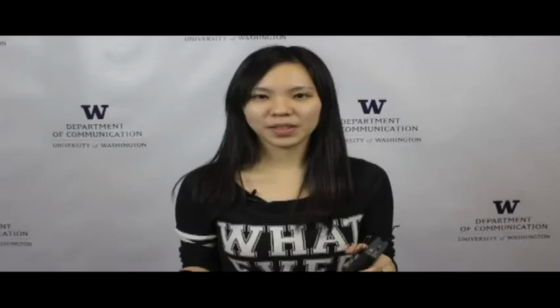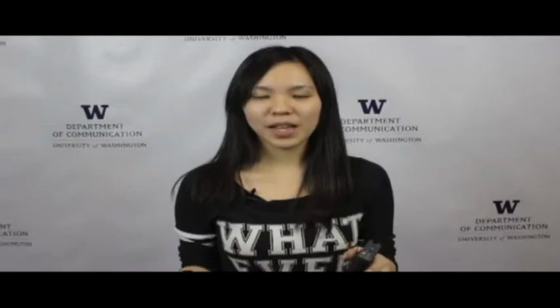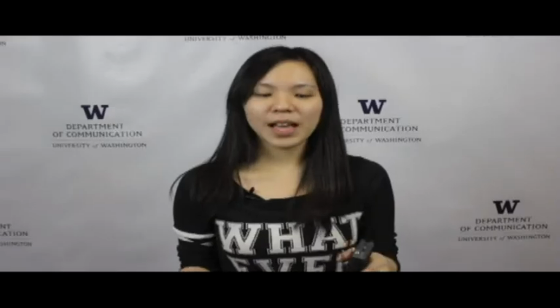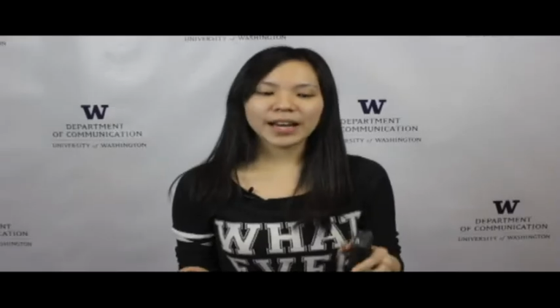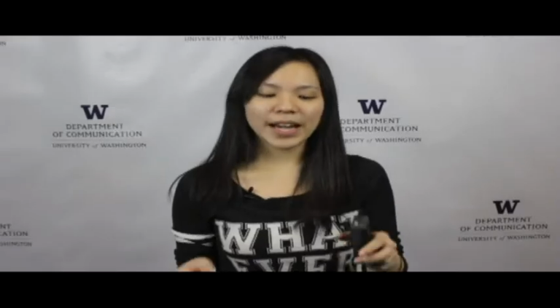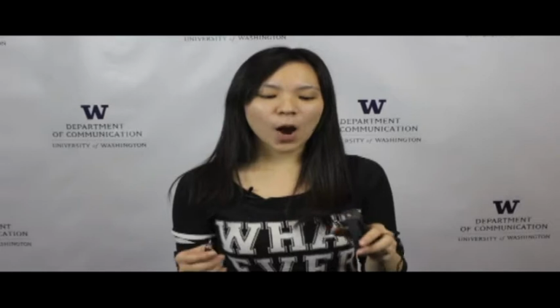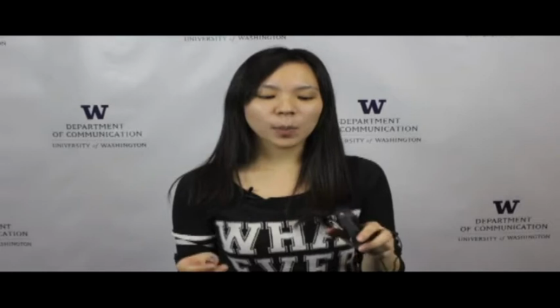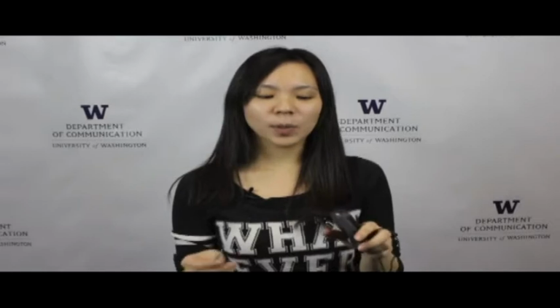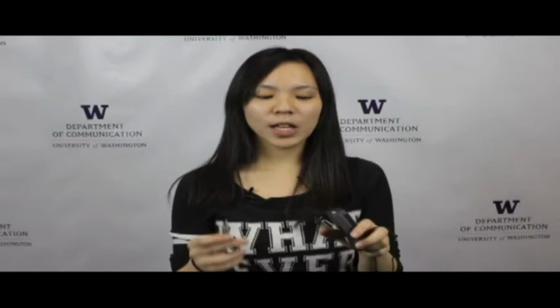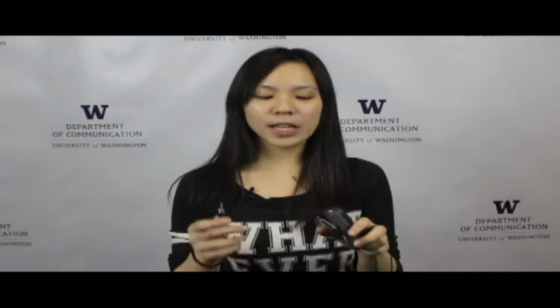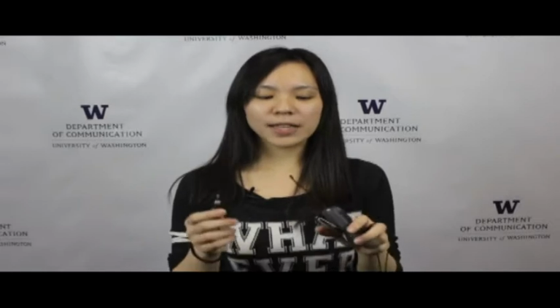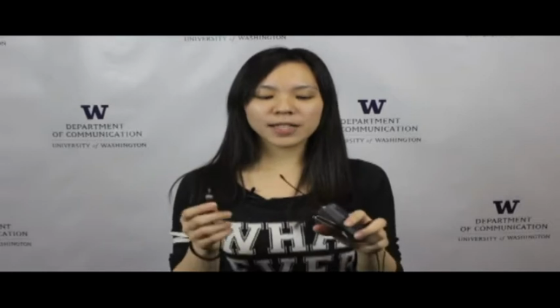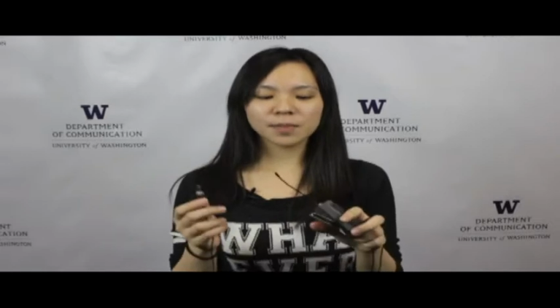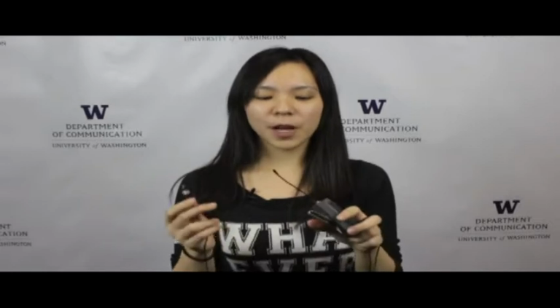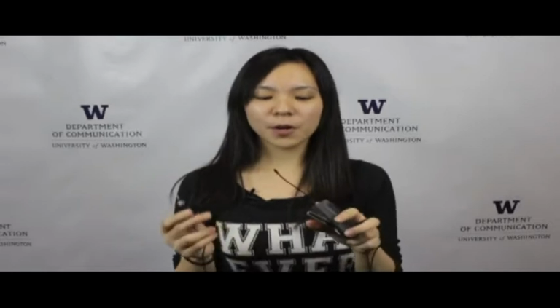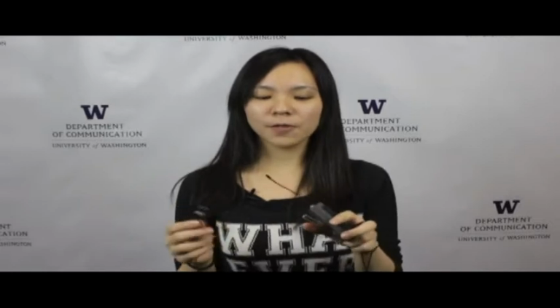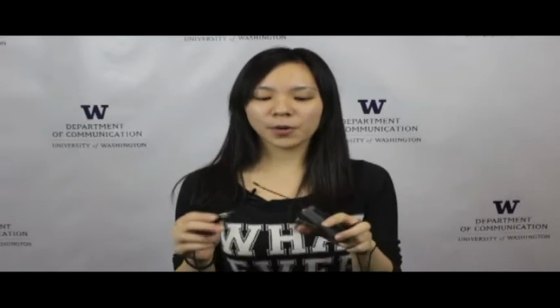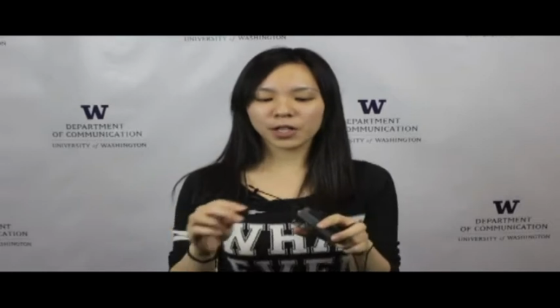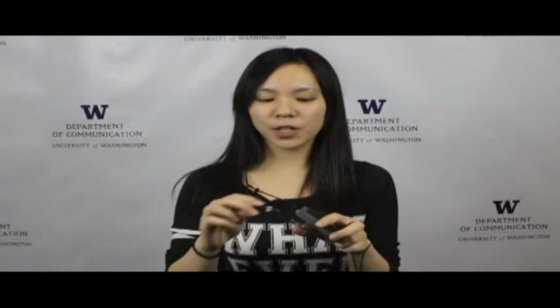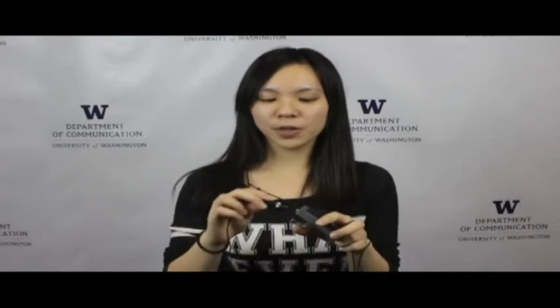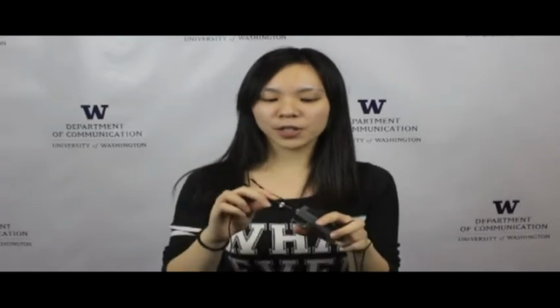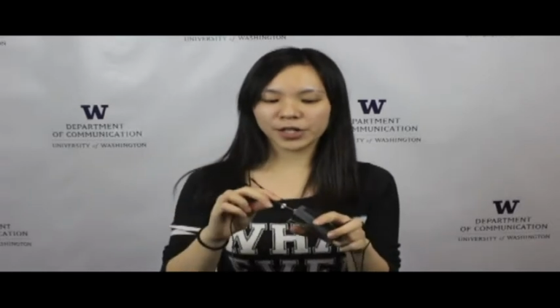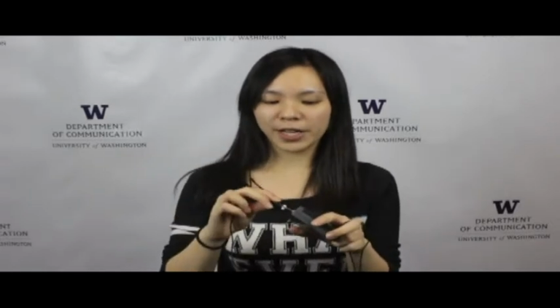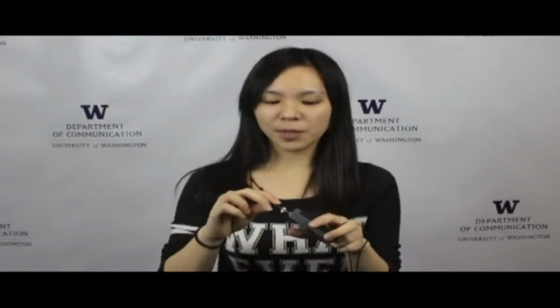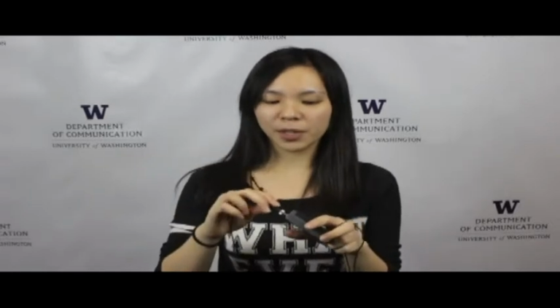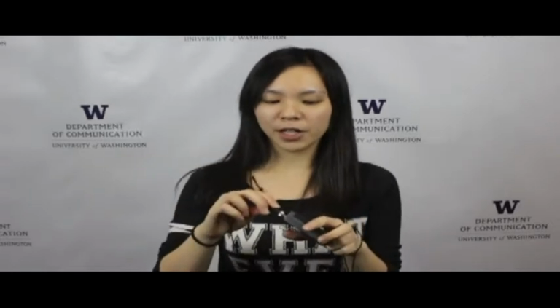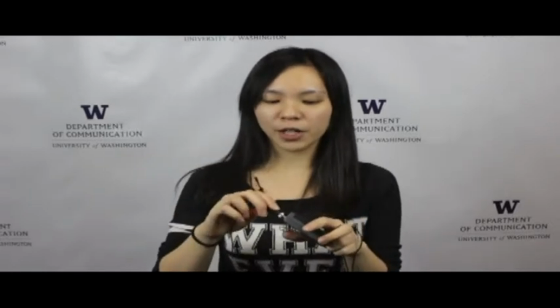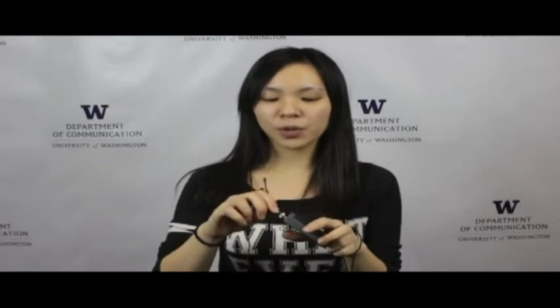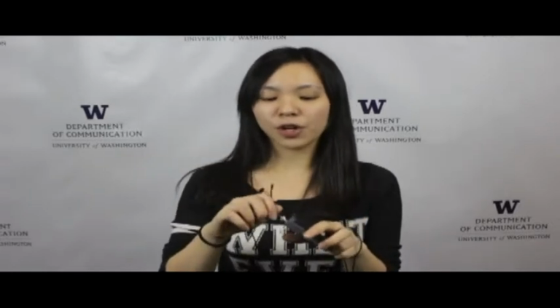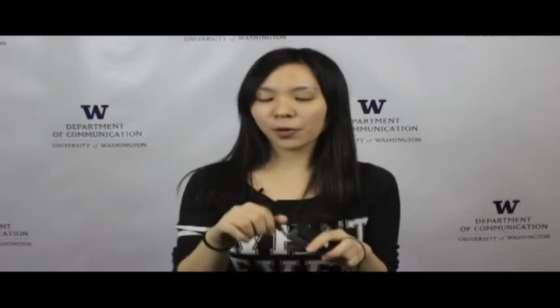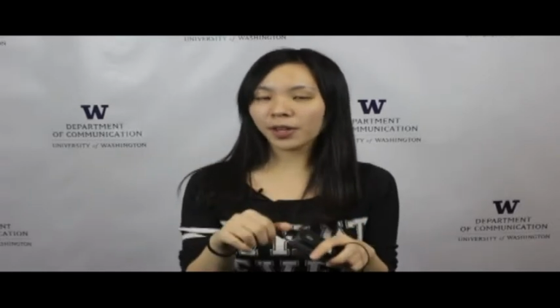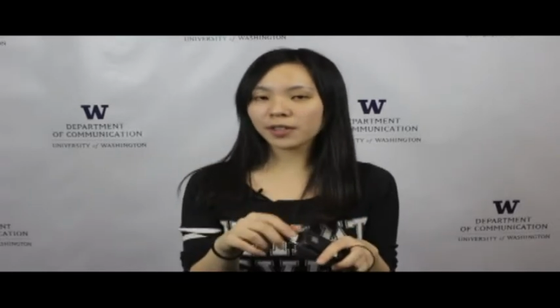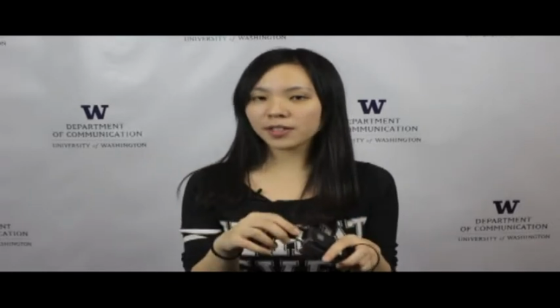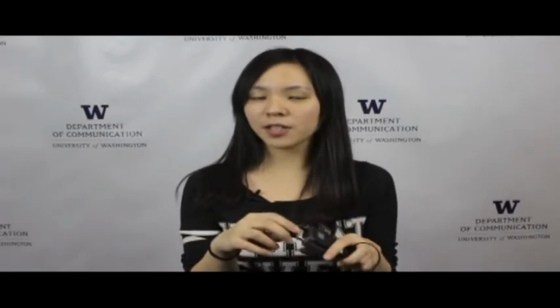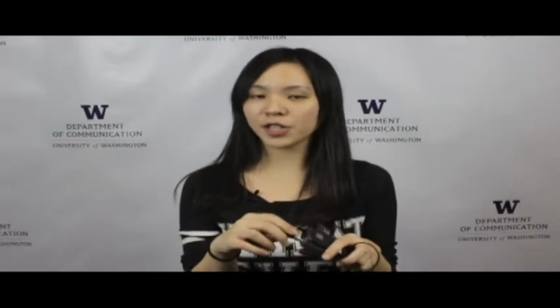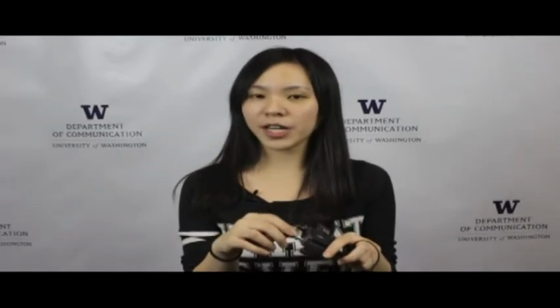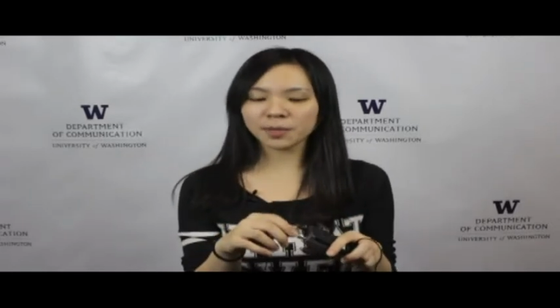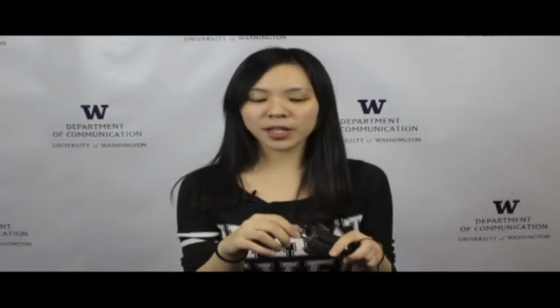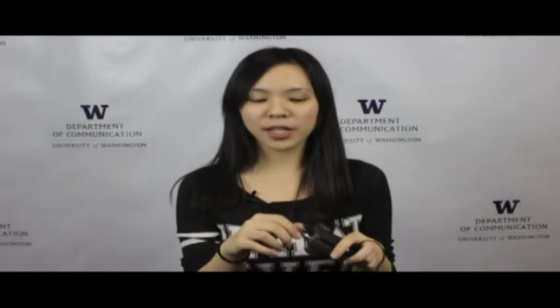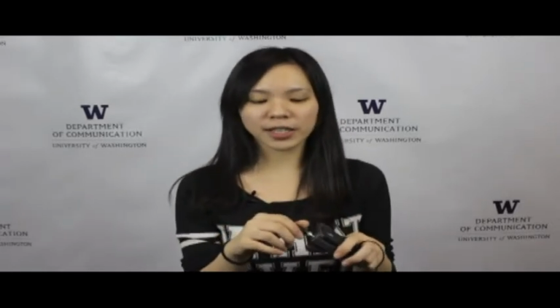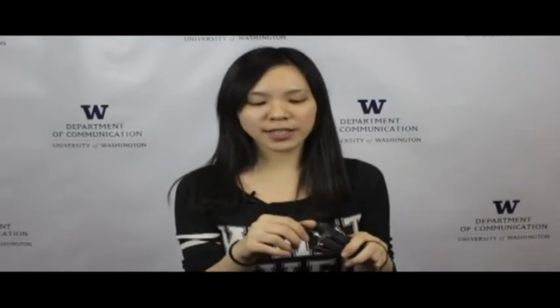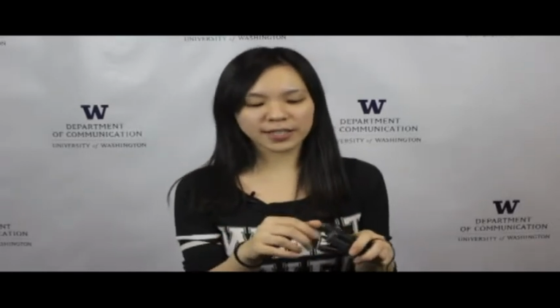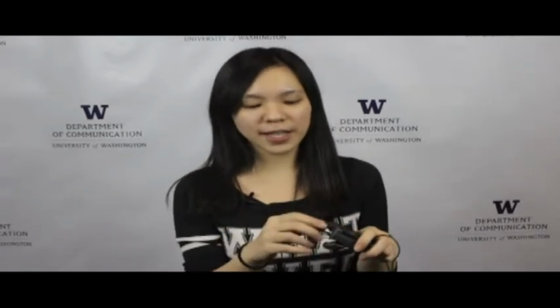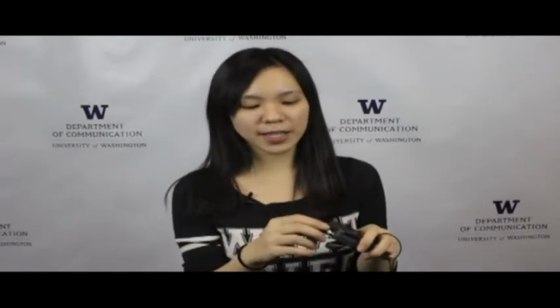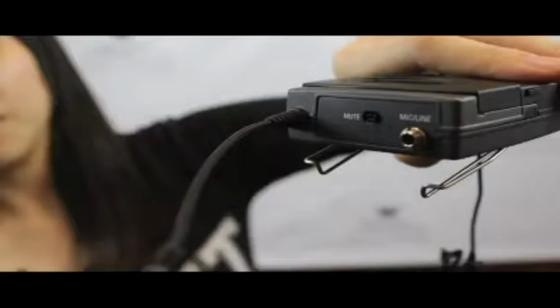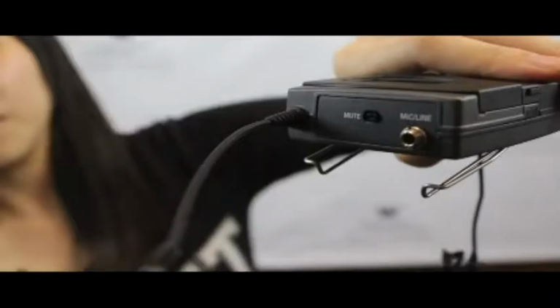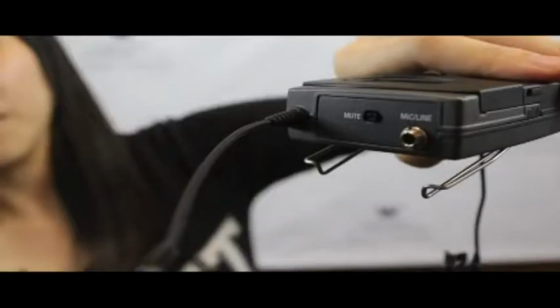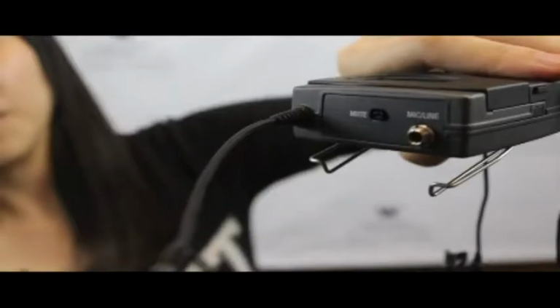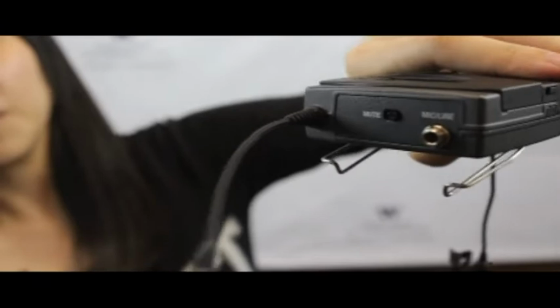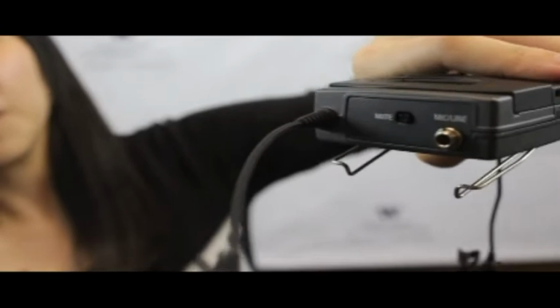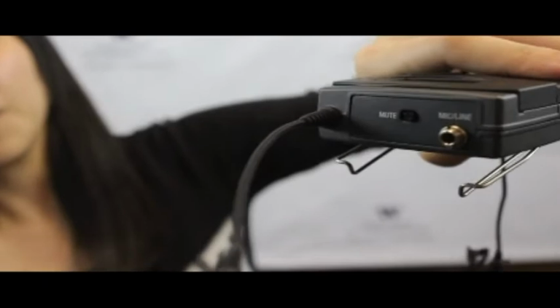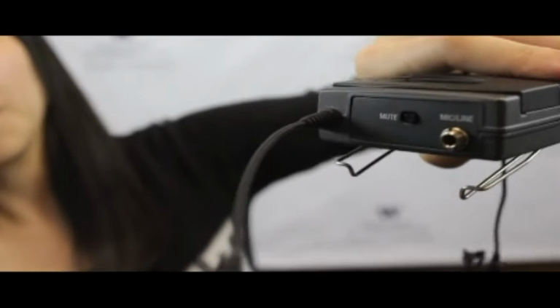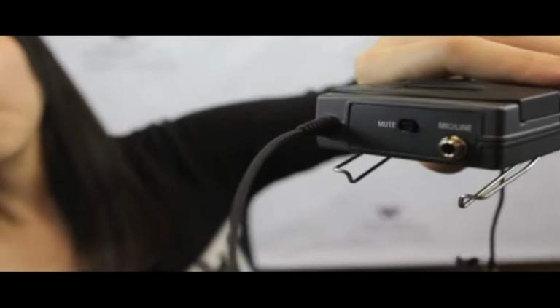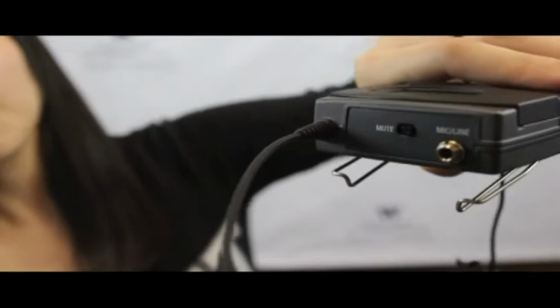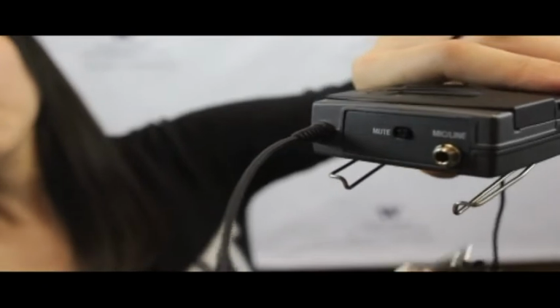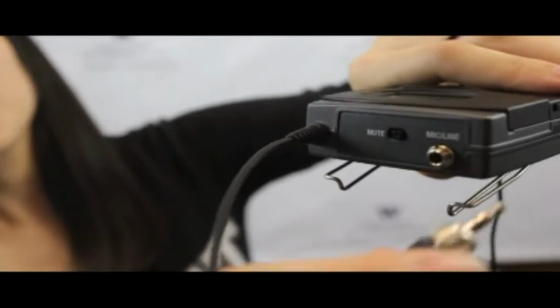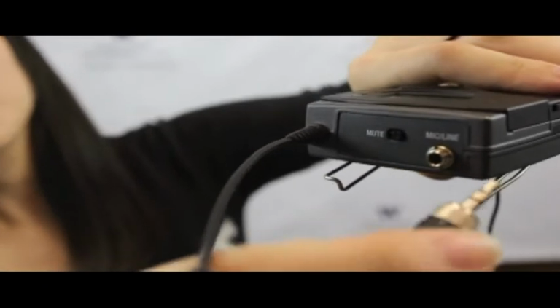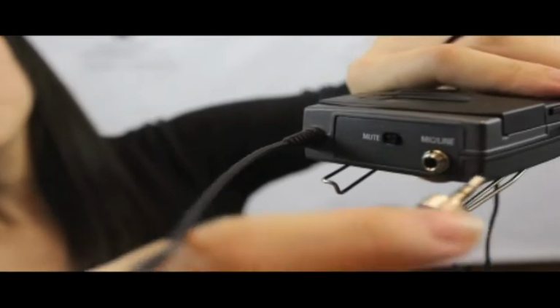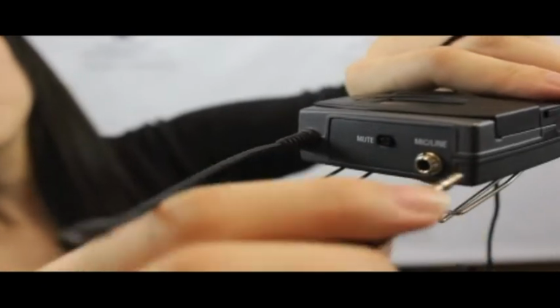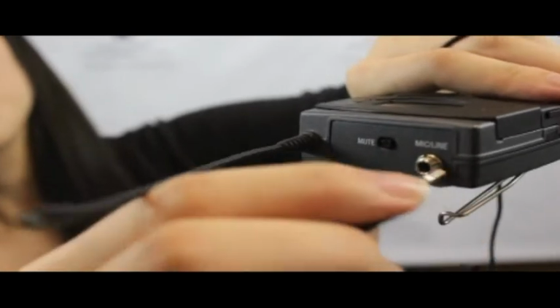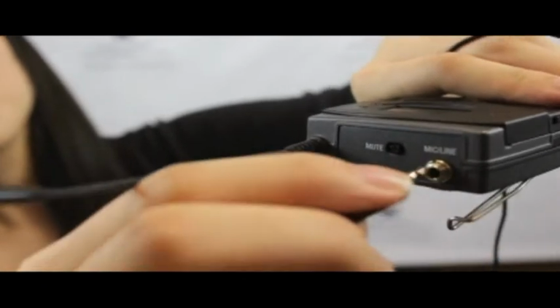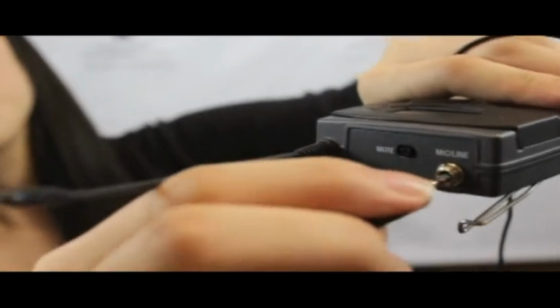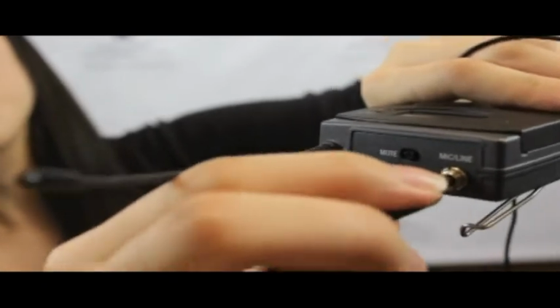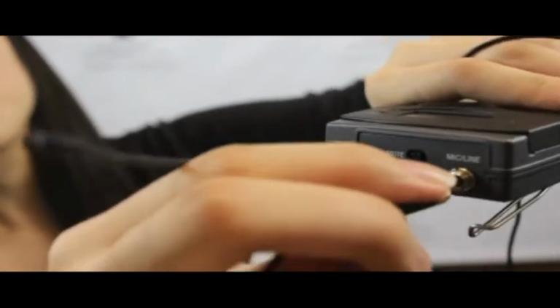Plug this microphone into the transmitter. You know that this is a transmitter because it says 'mic line' on it, and then just twist it in.